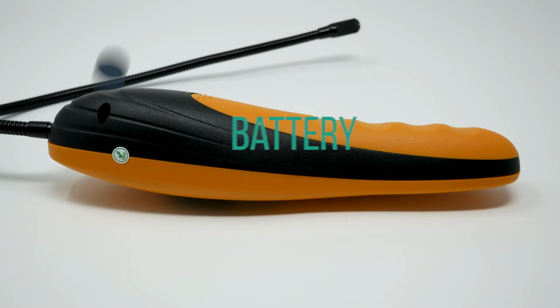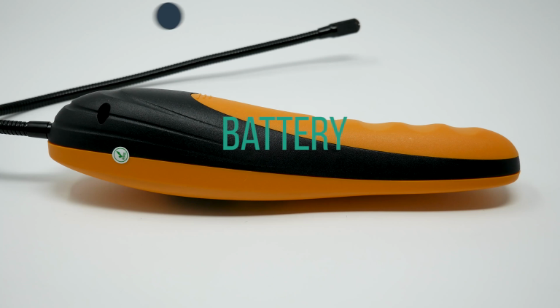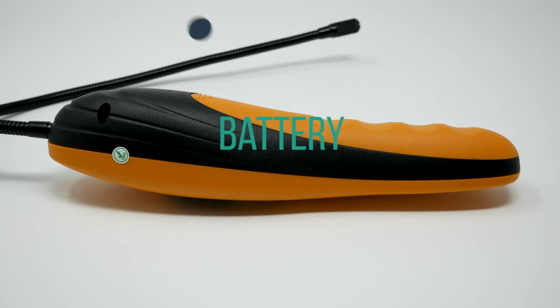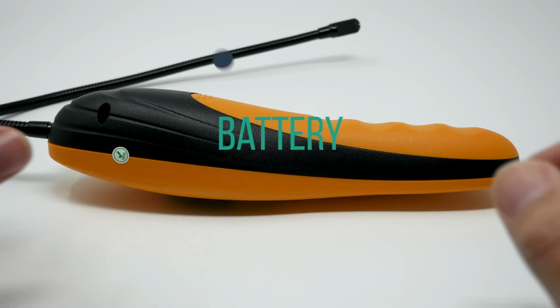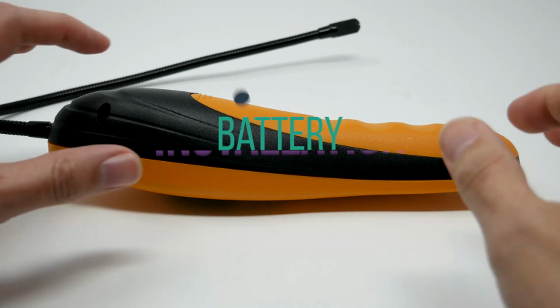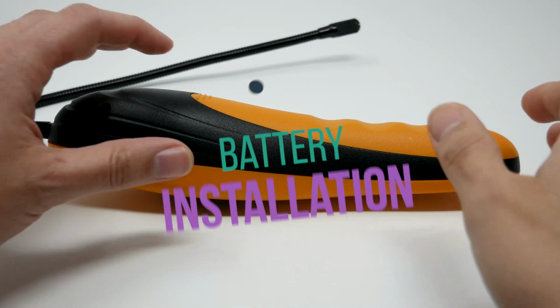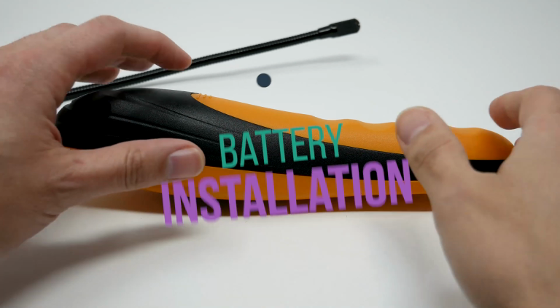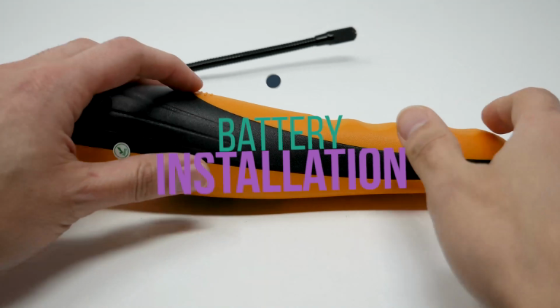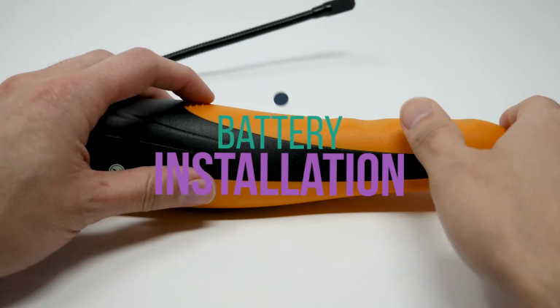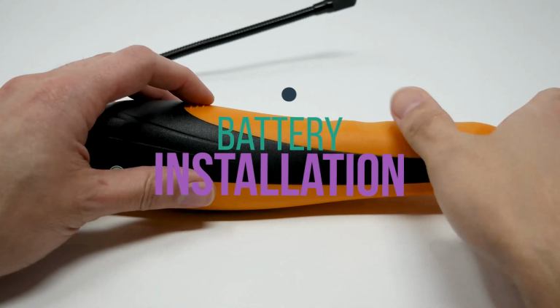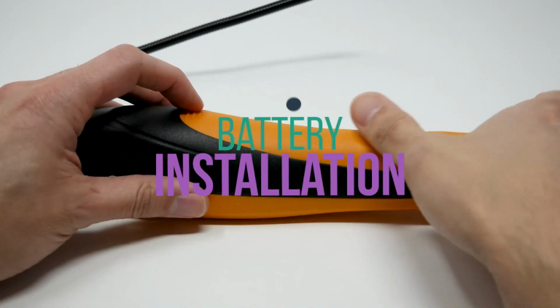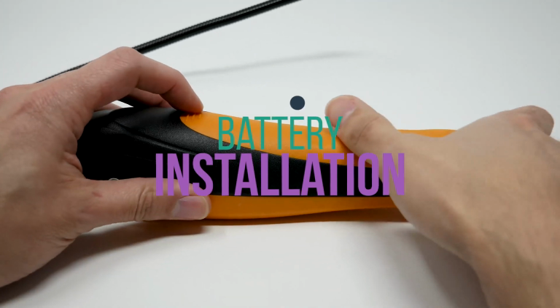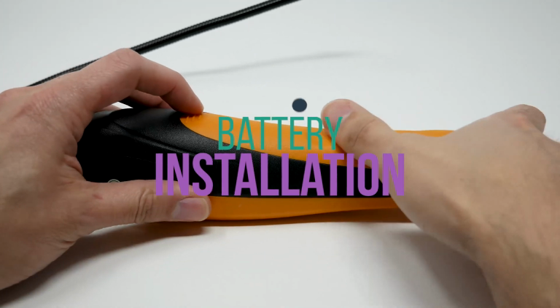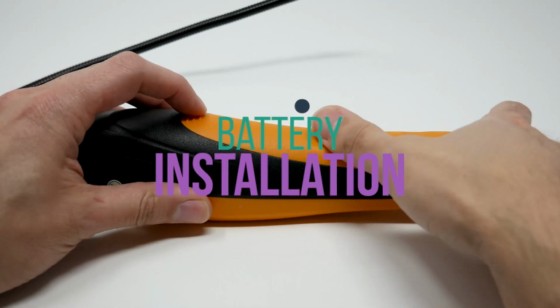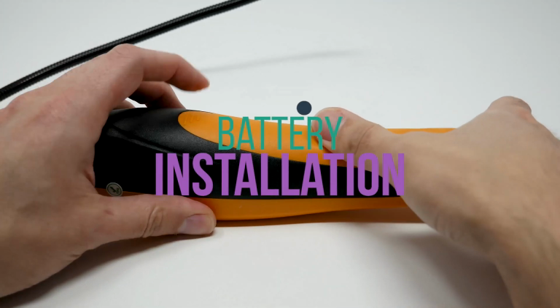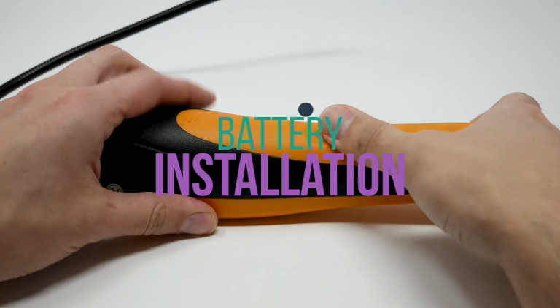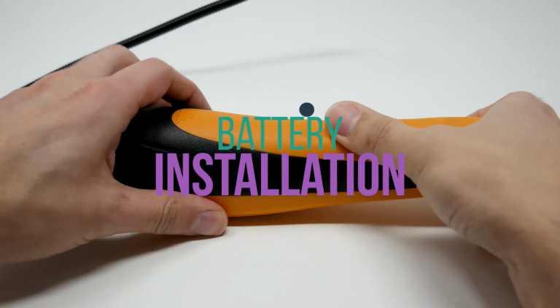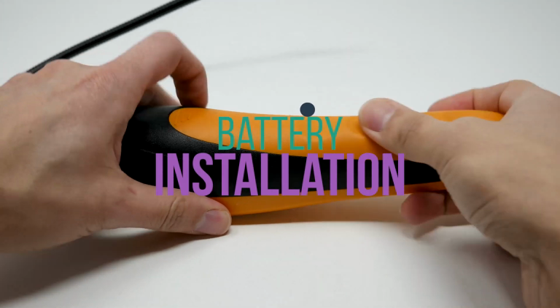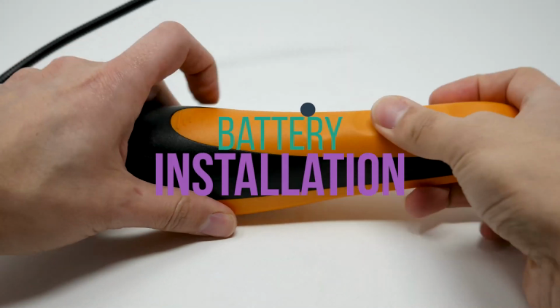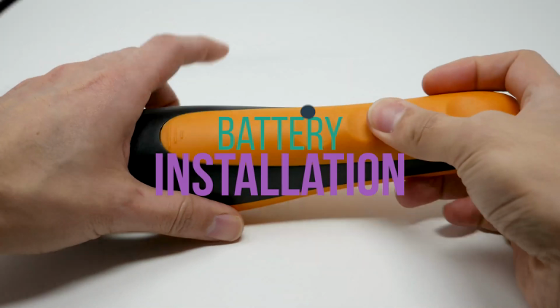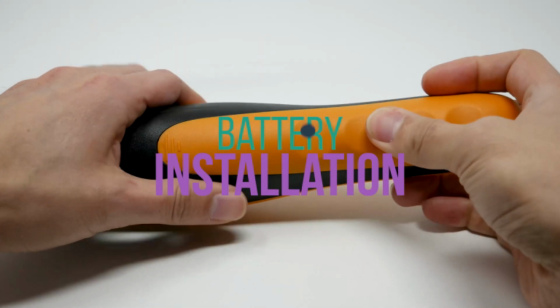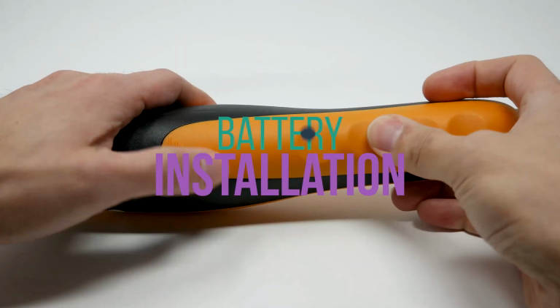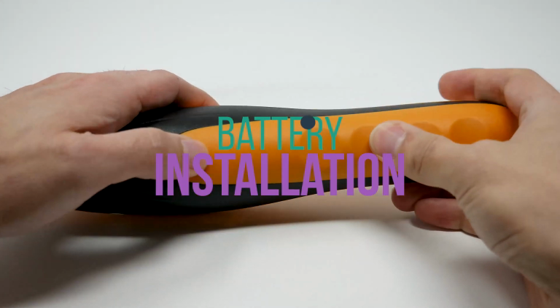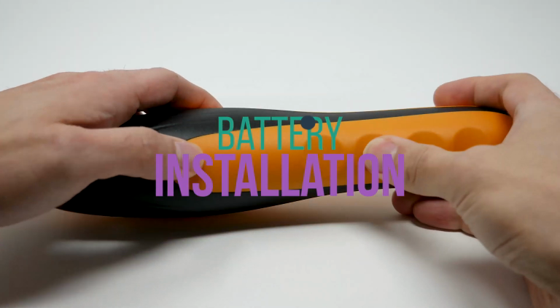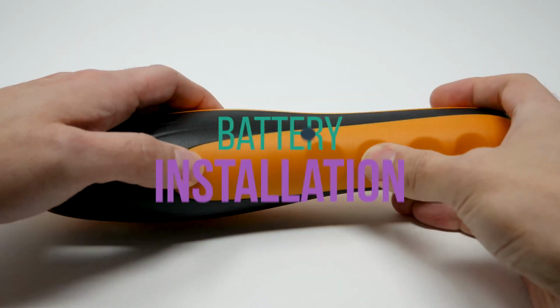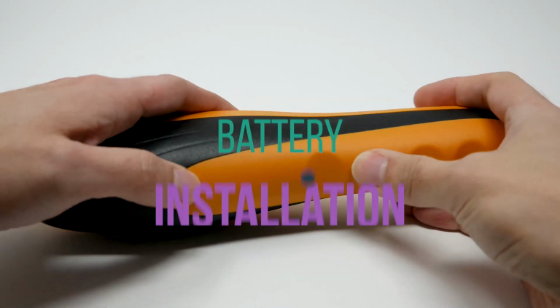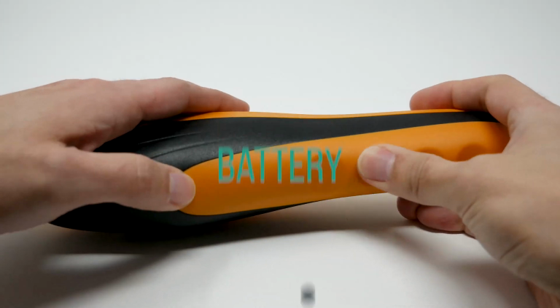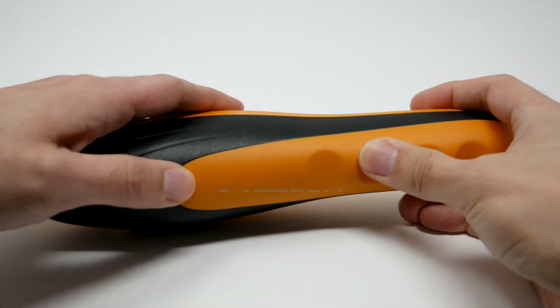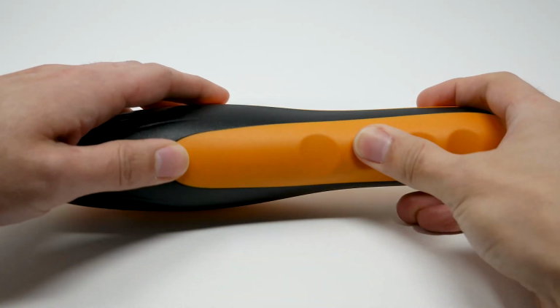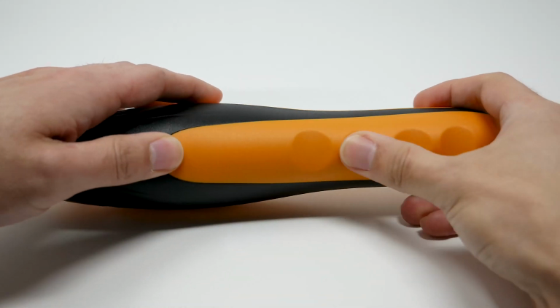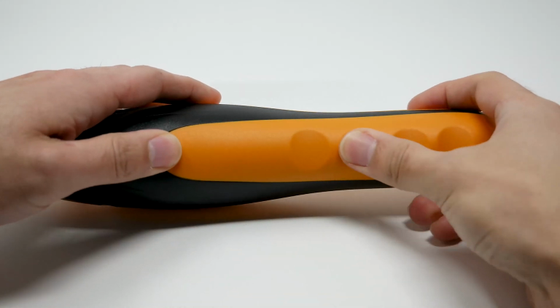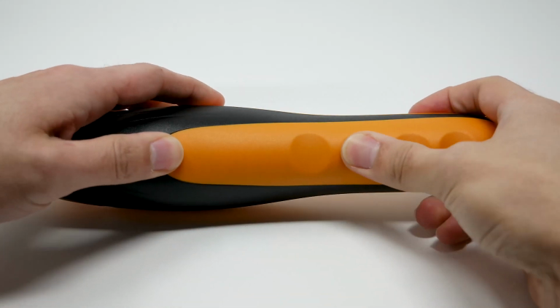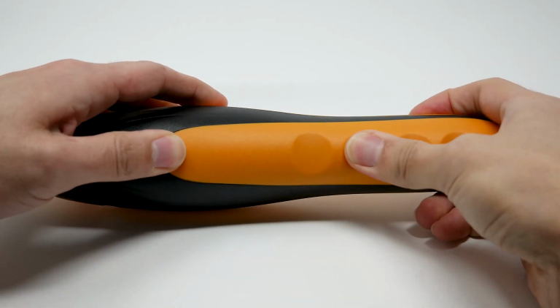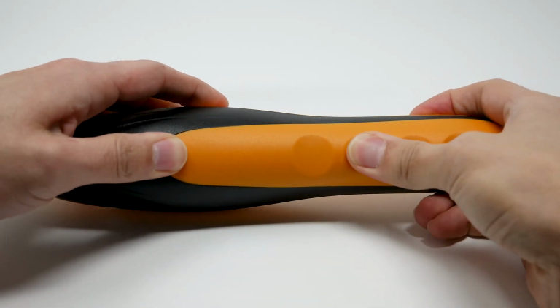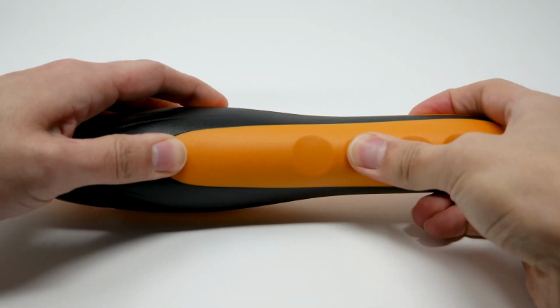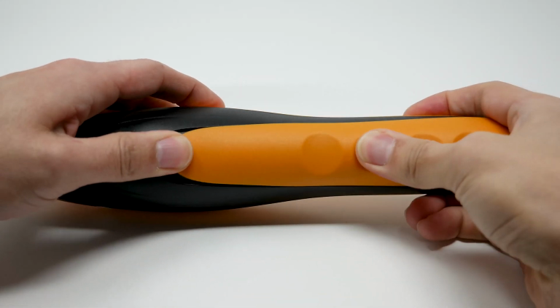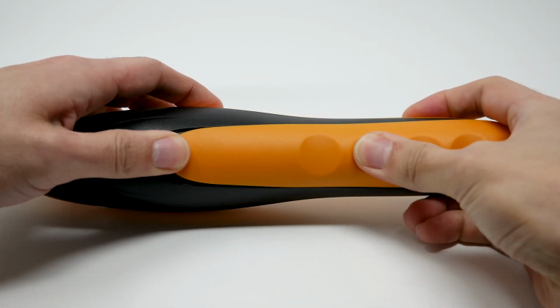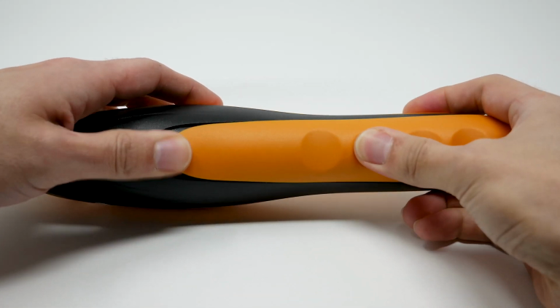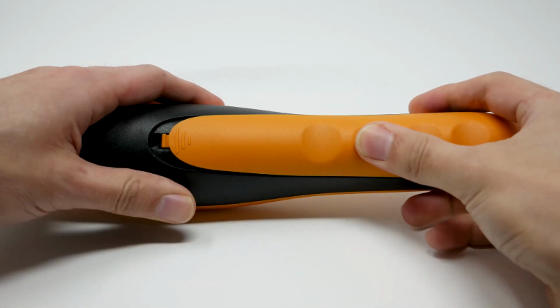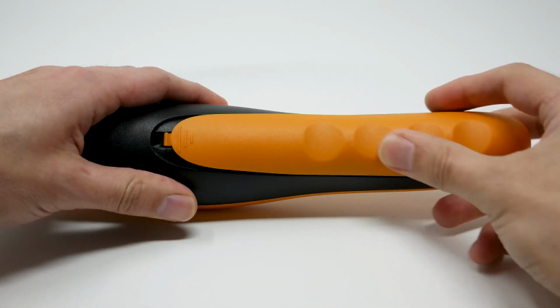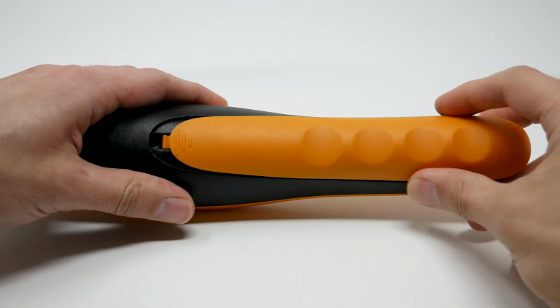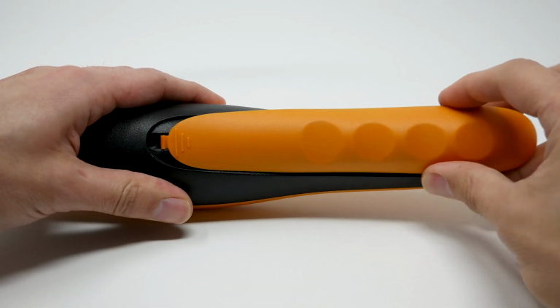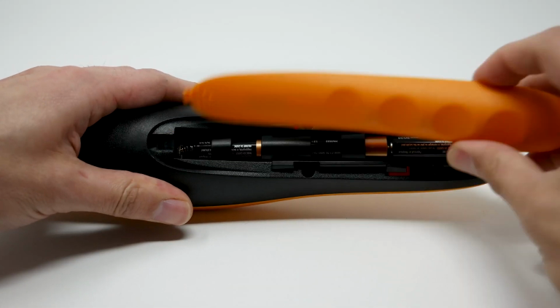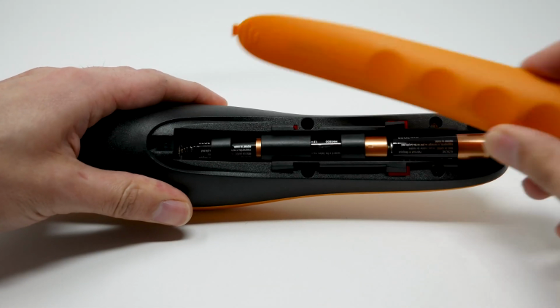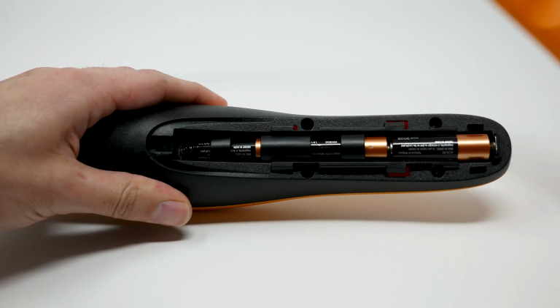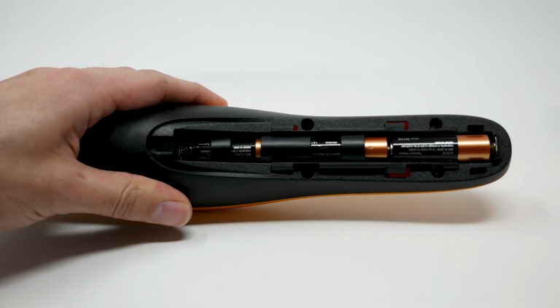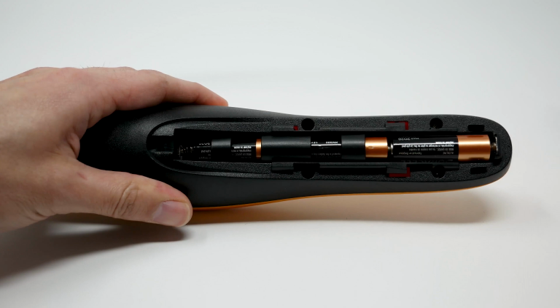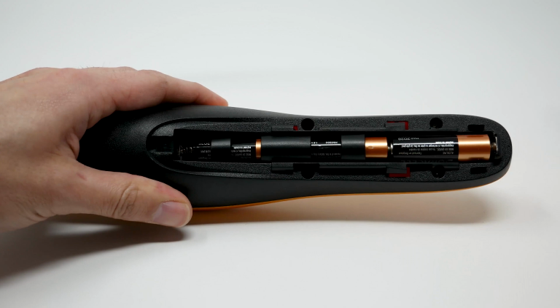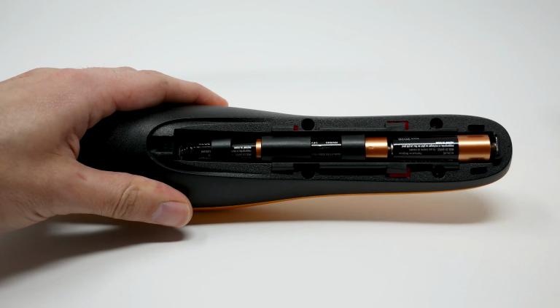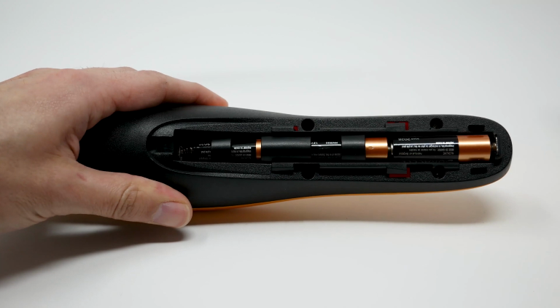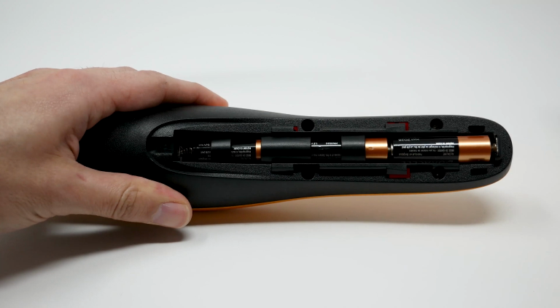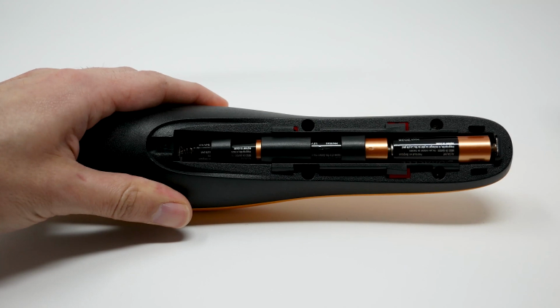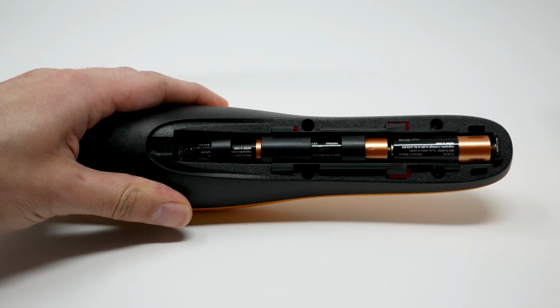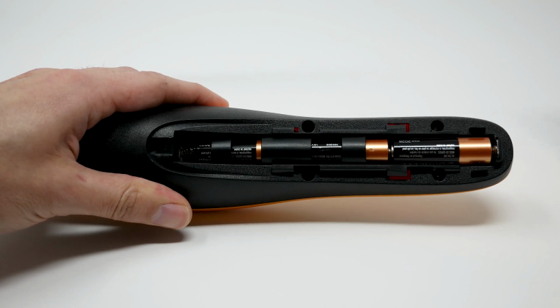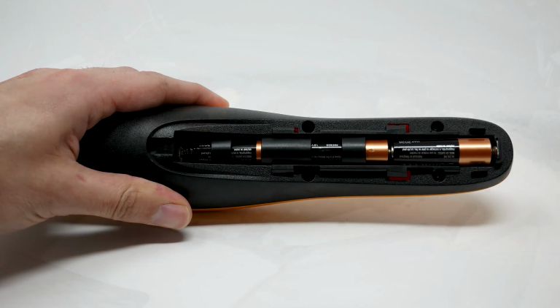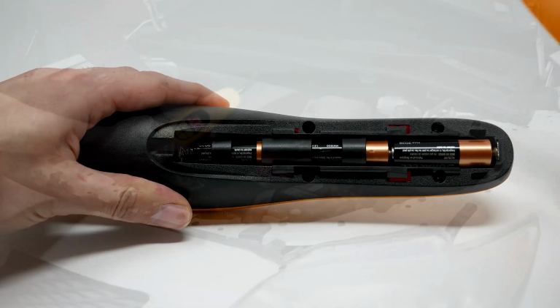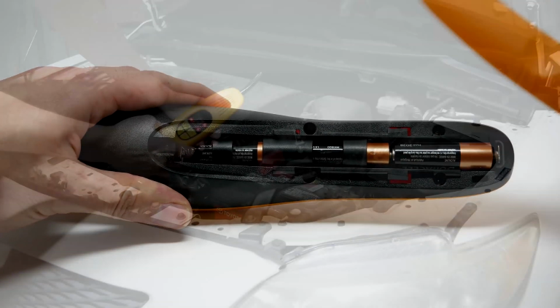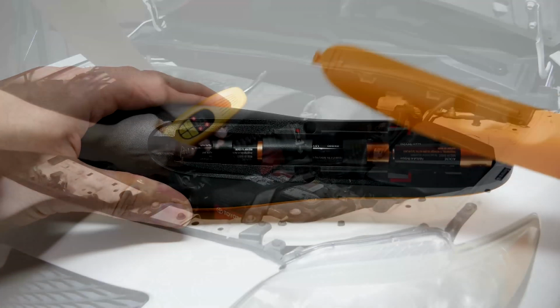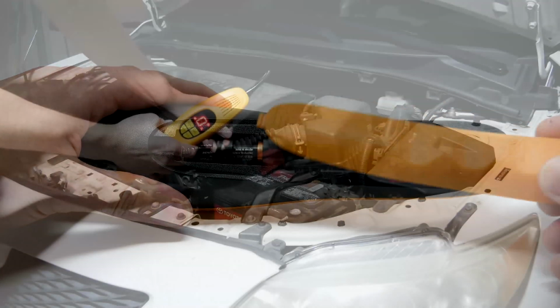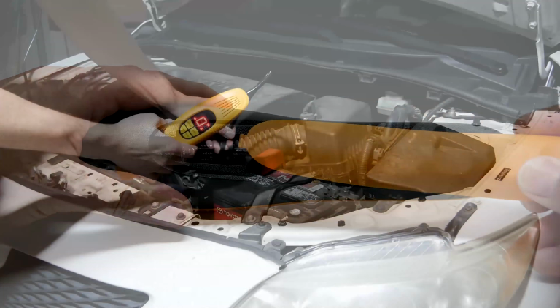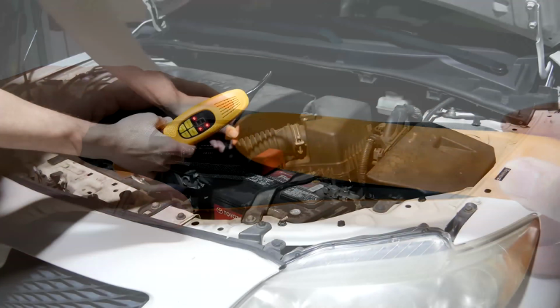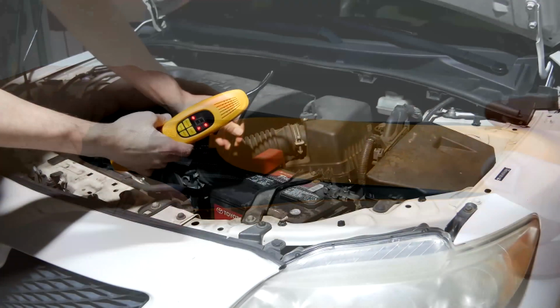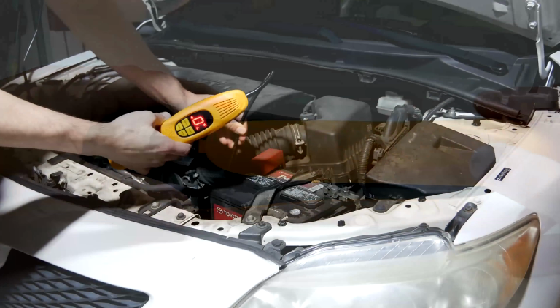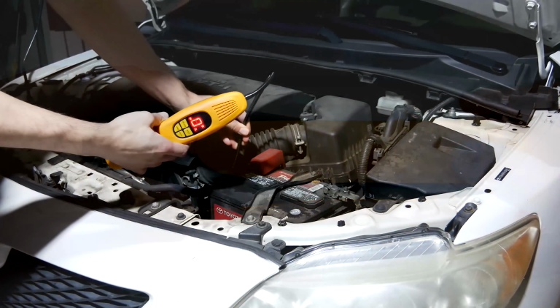Here we're going to do the battery installation. You just press down the grooves and insert the batteries.